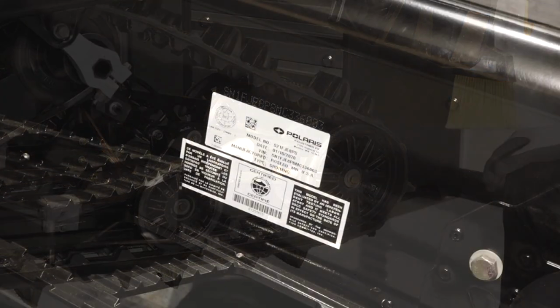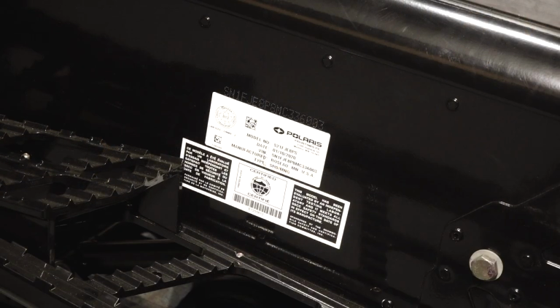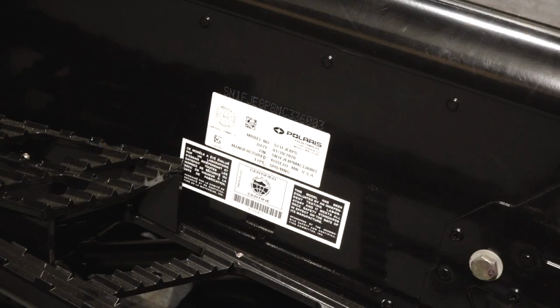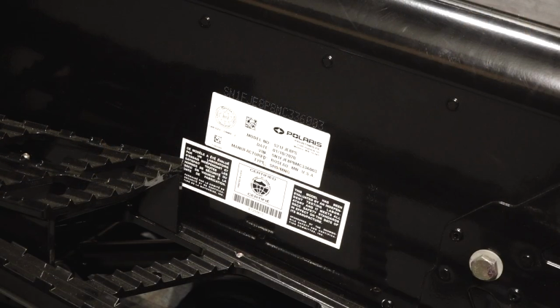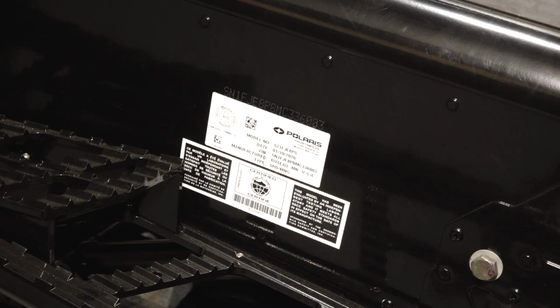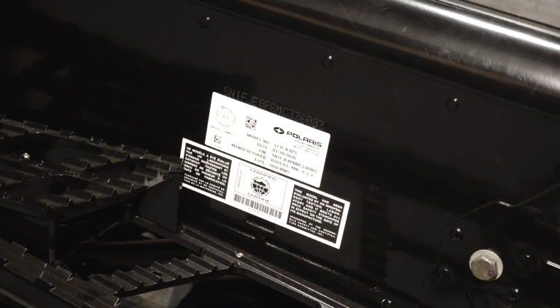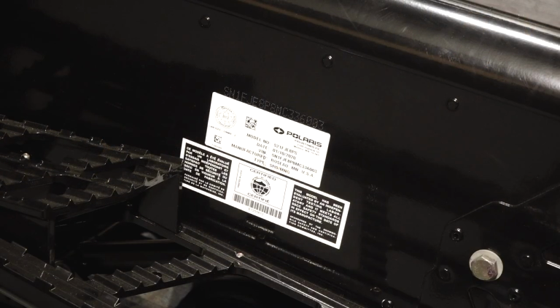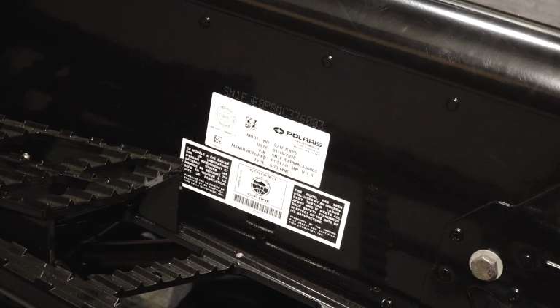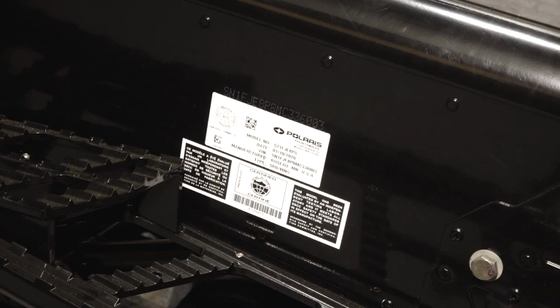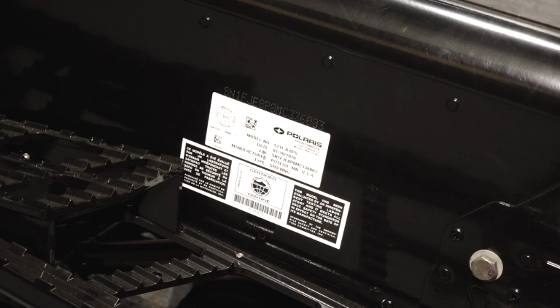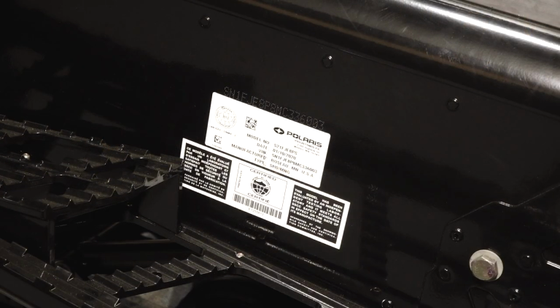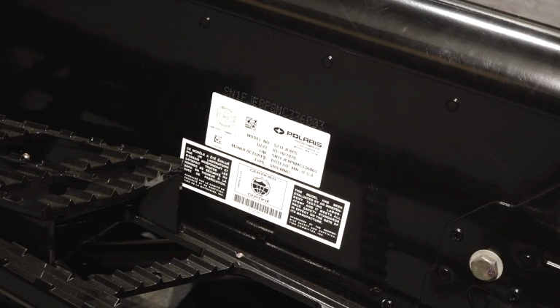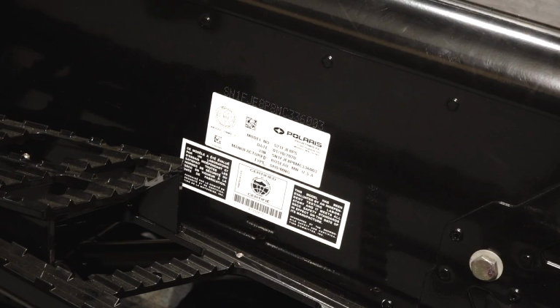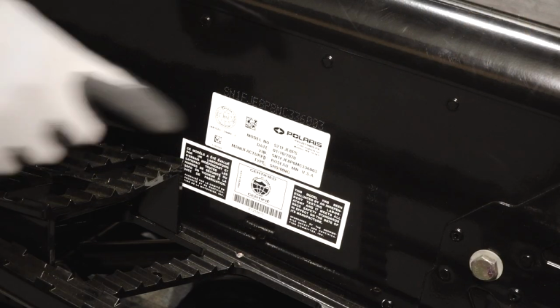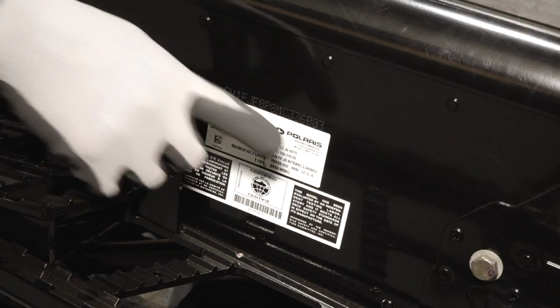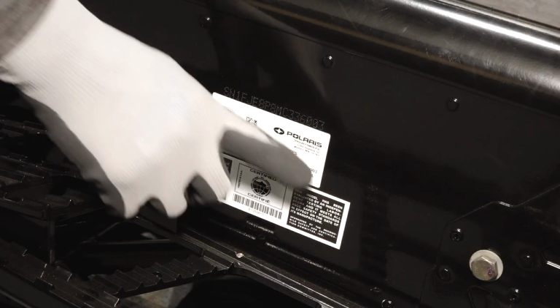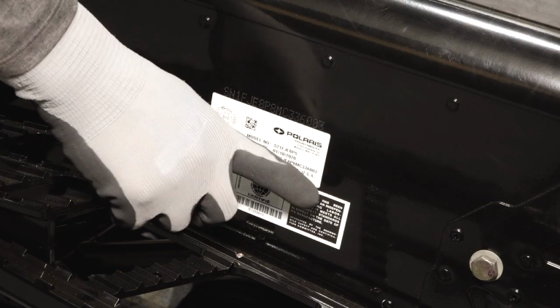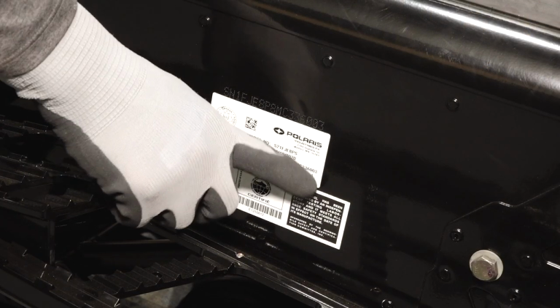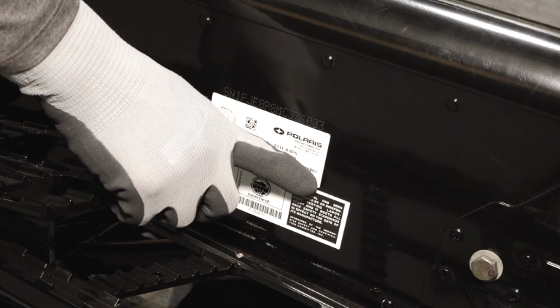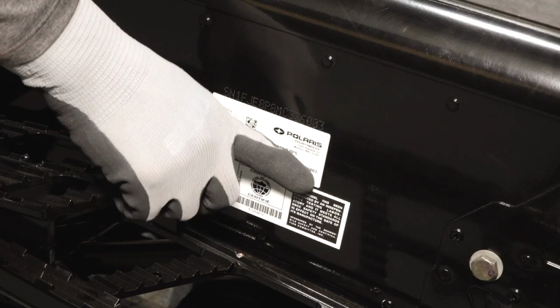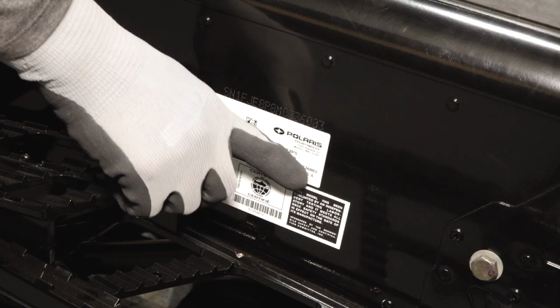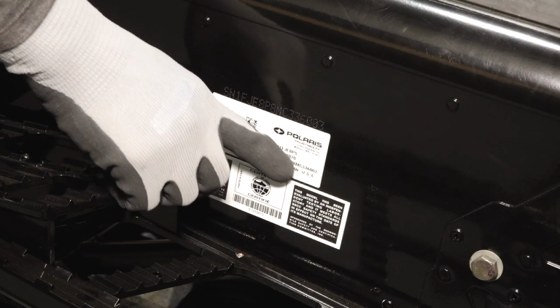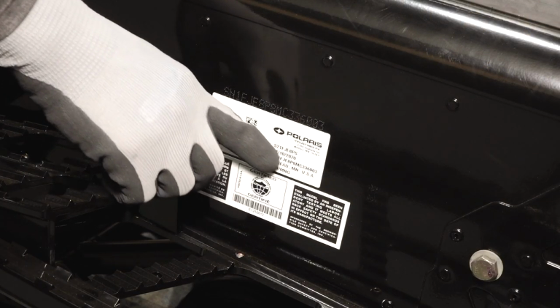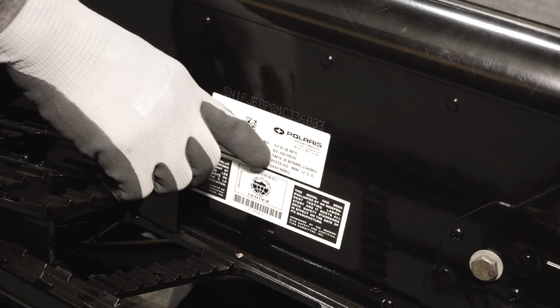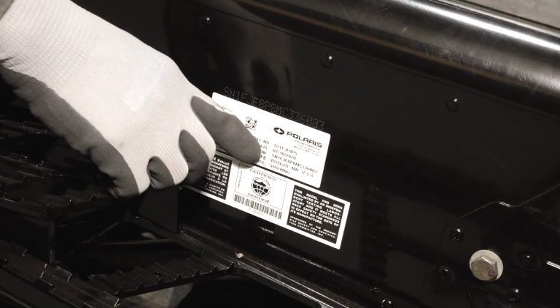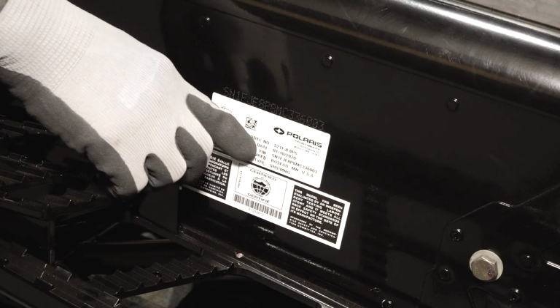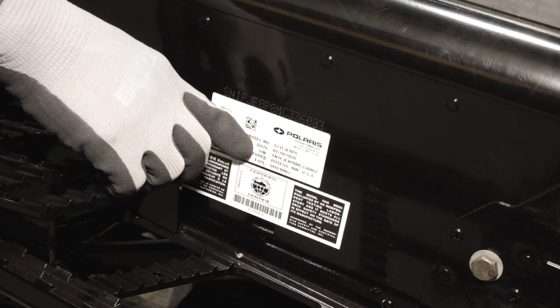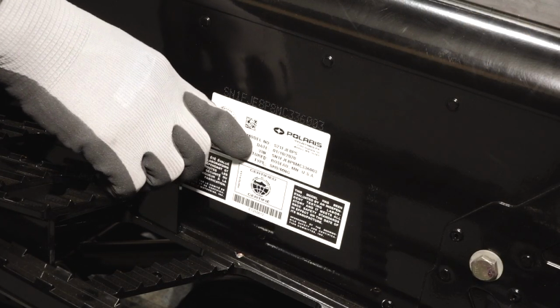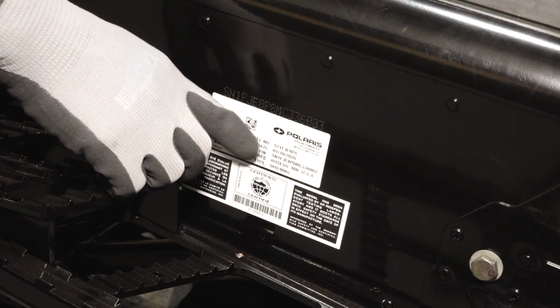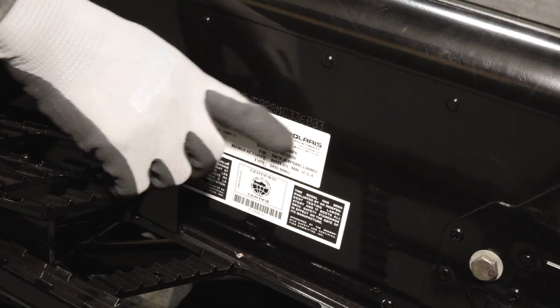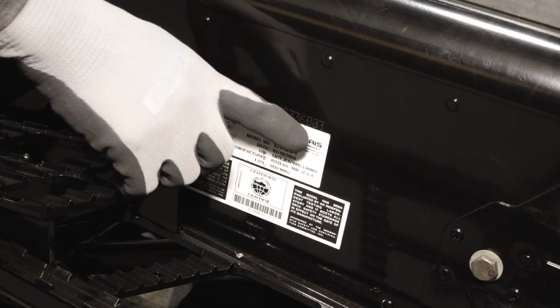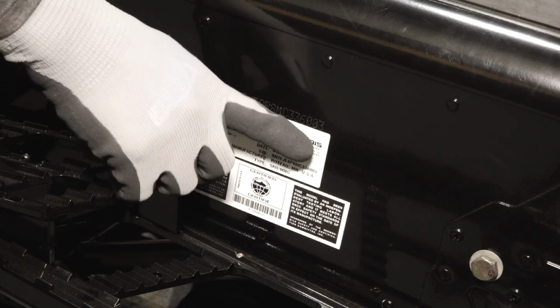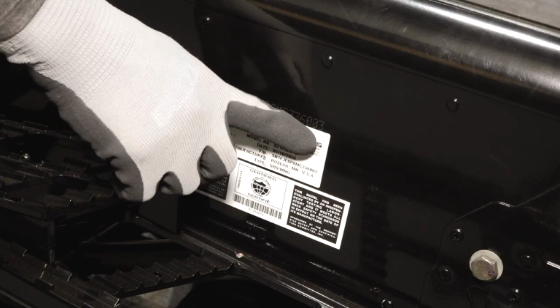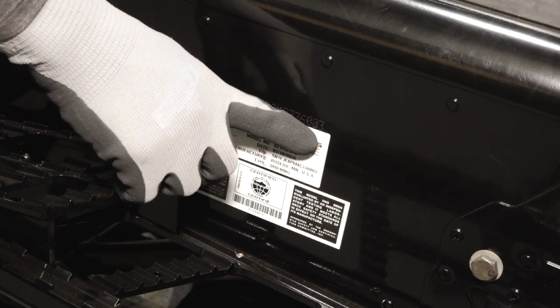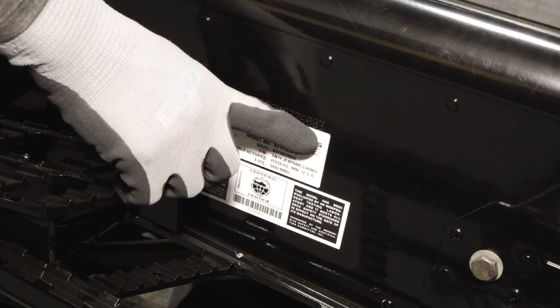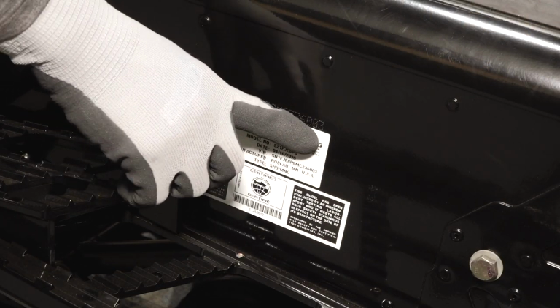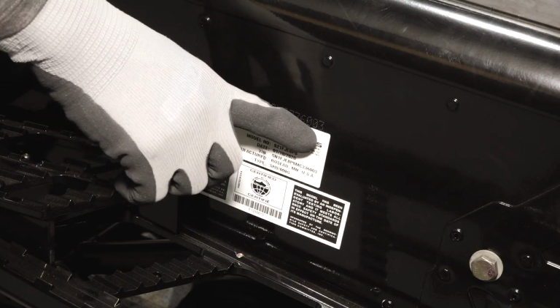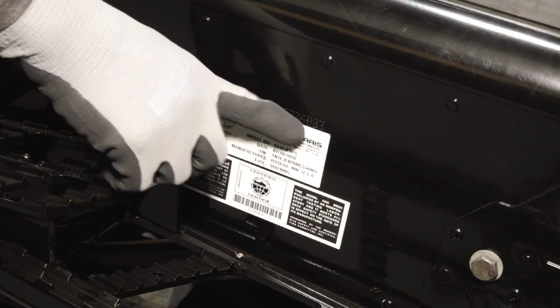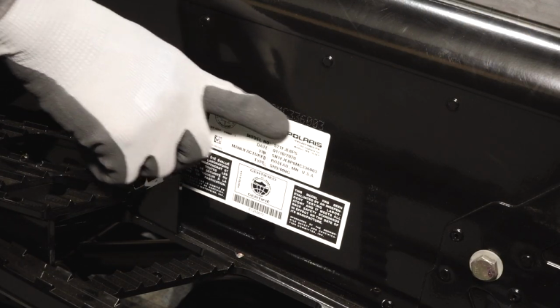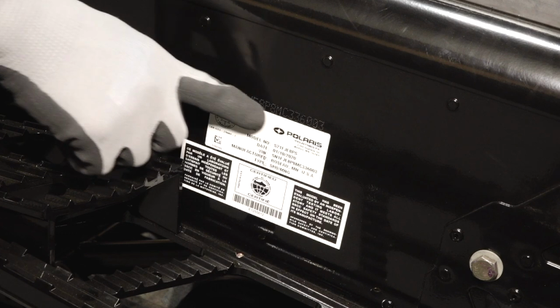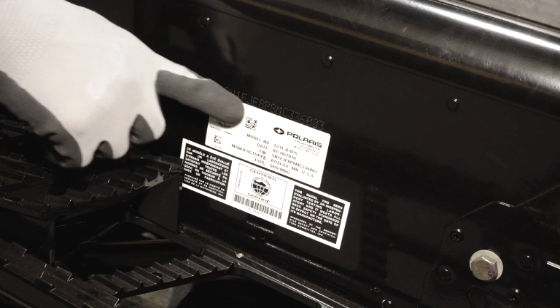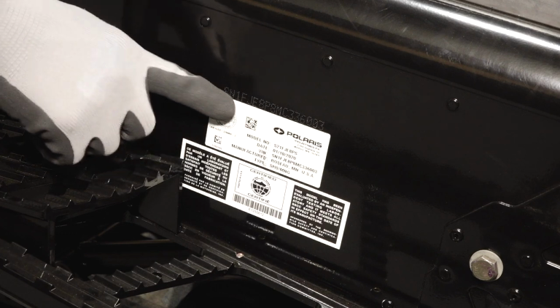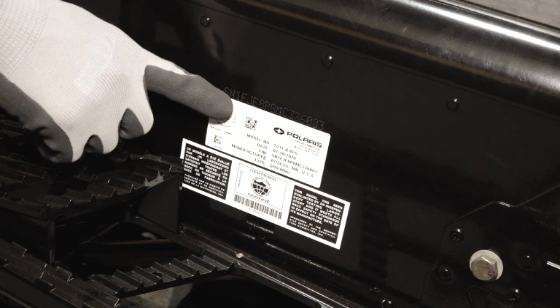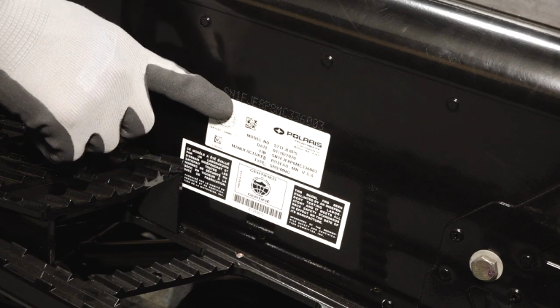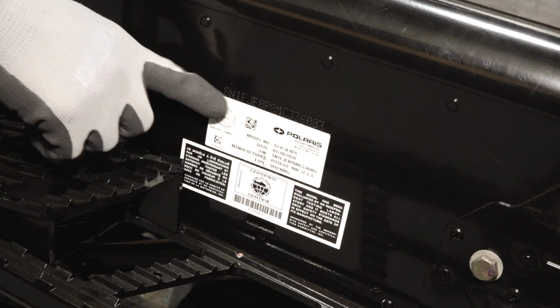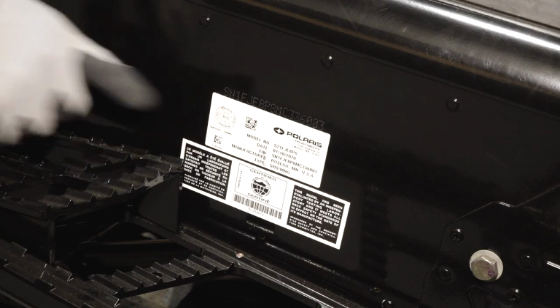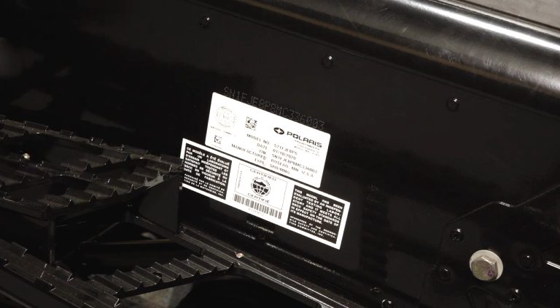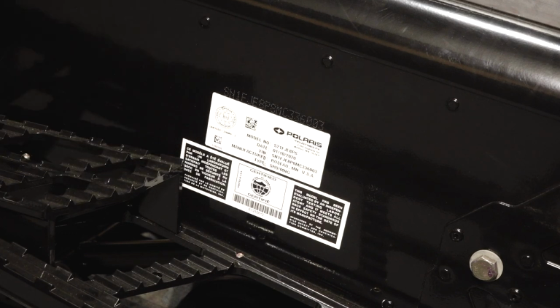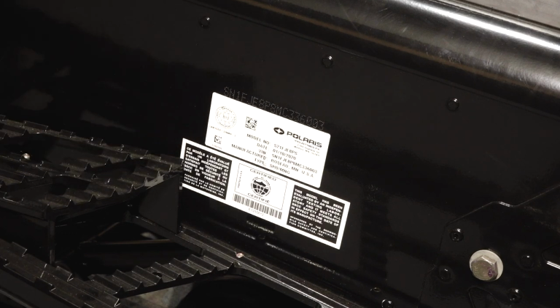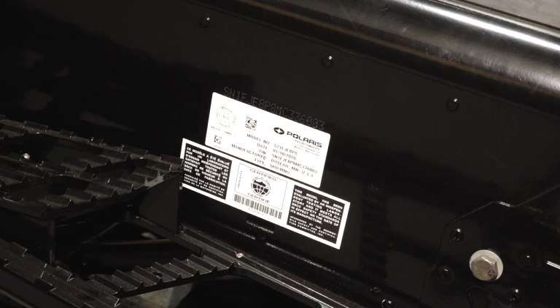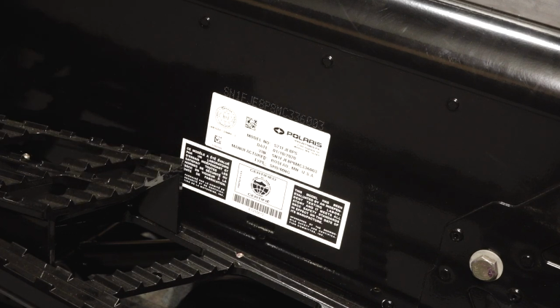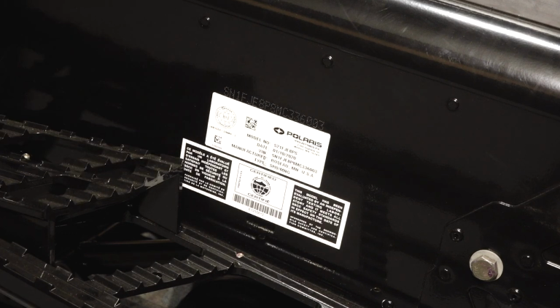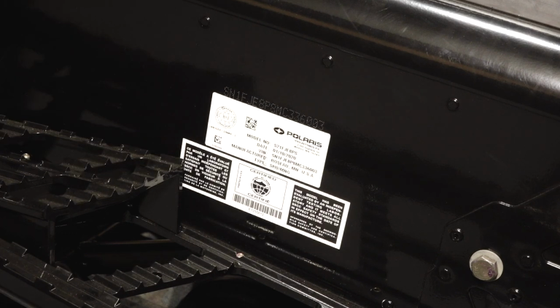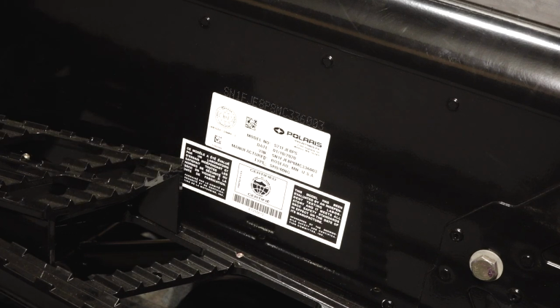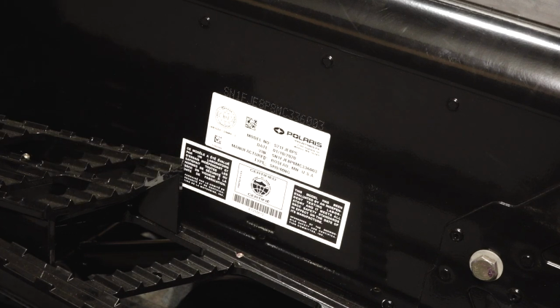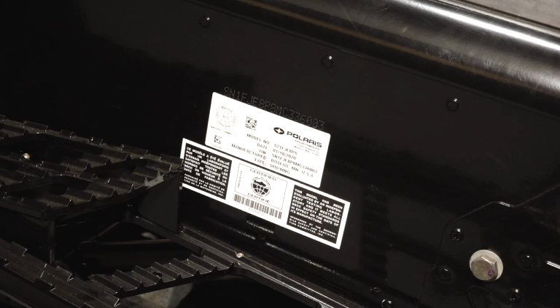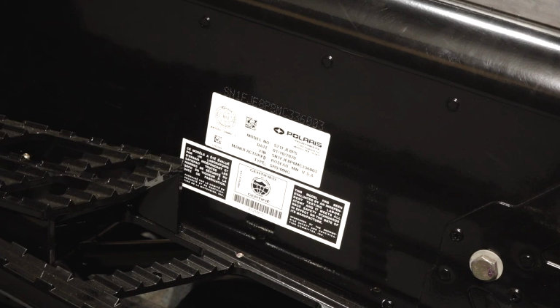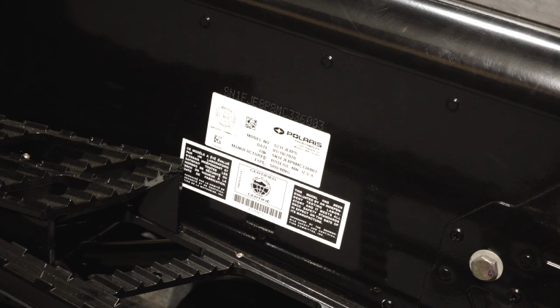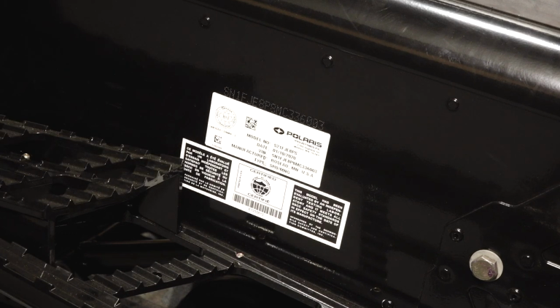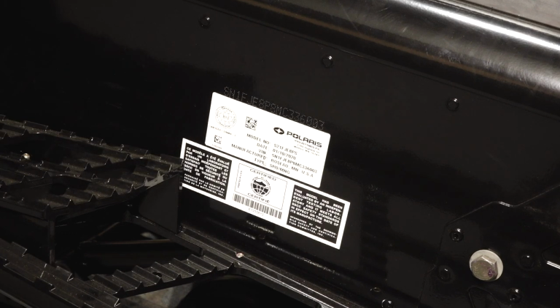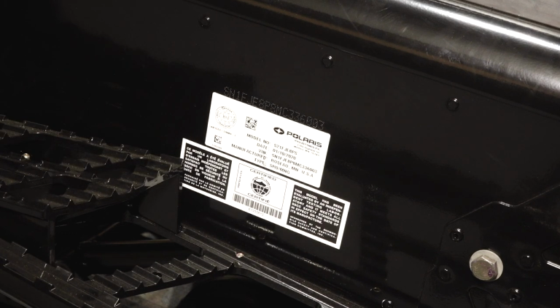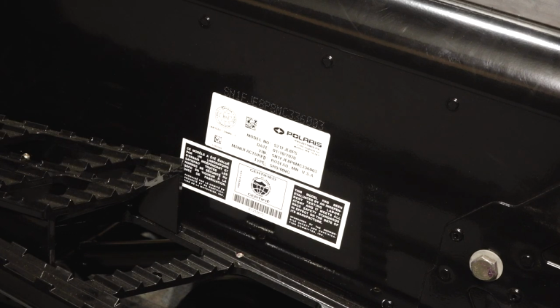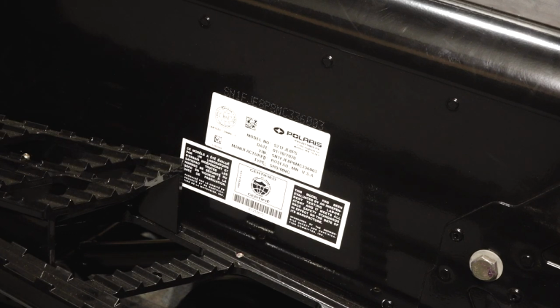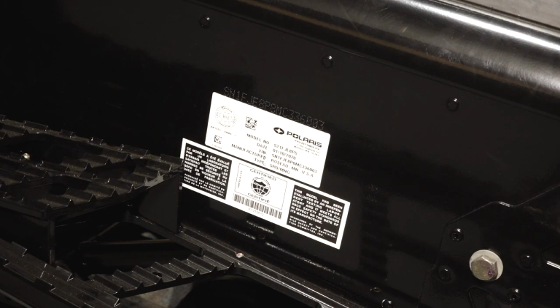The VIN label is located on the right side of the vehicle above the running board. The VIN is also stamped in the same location.